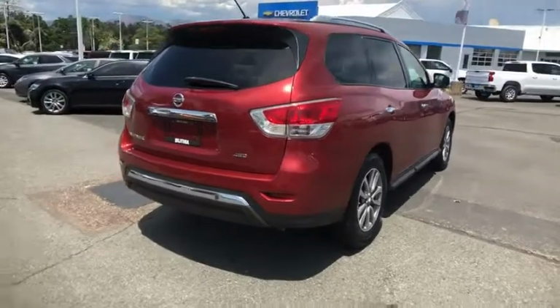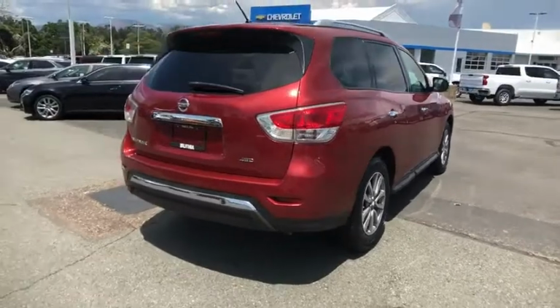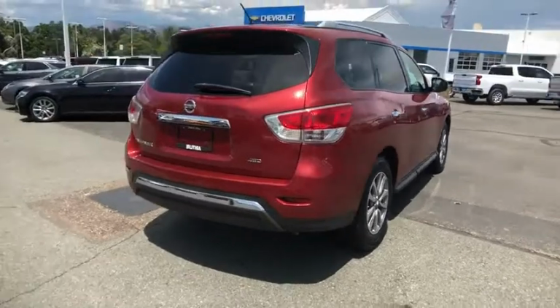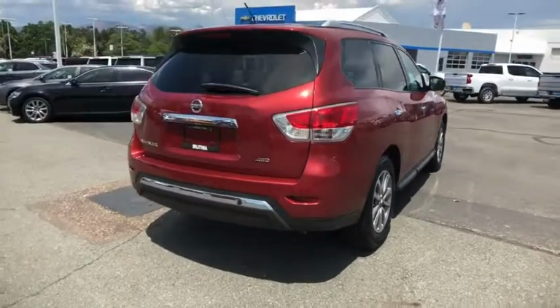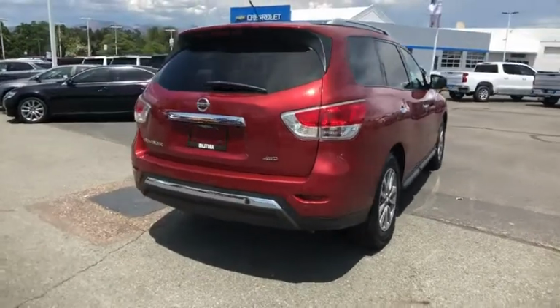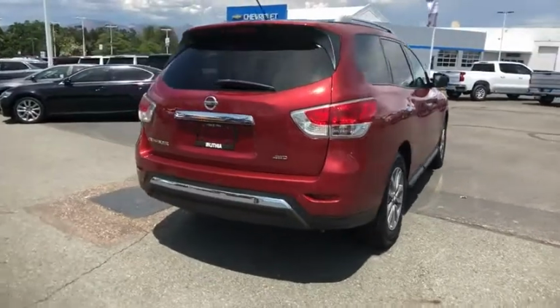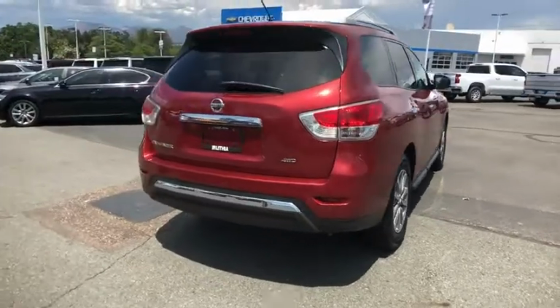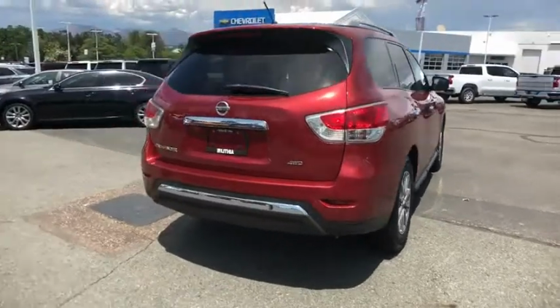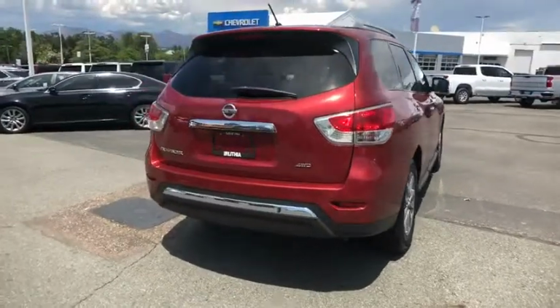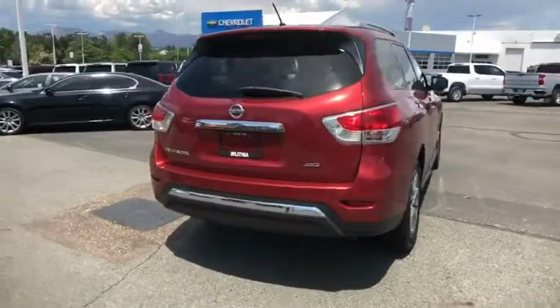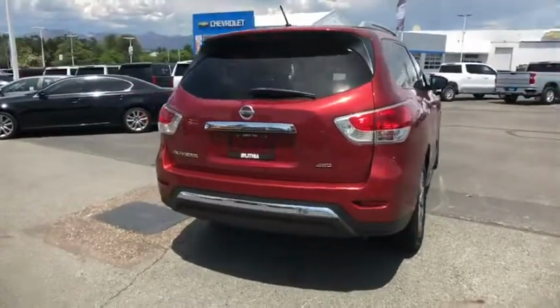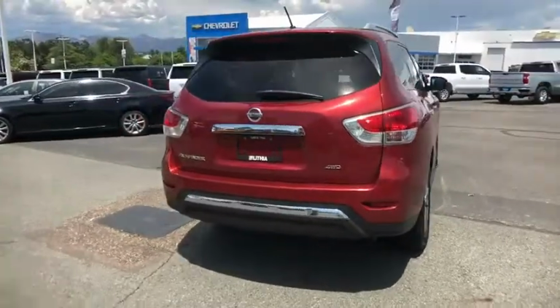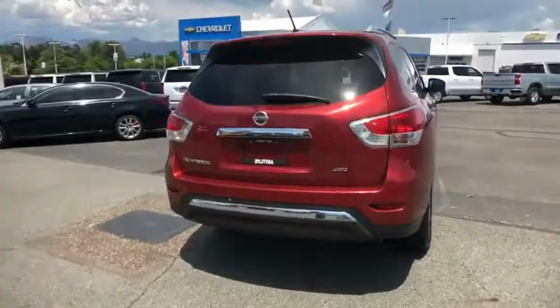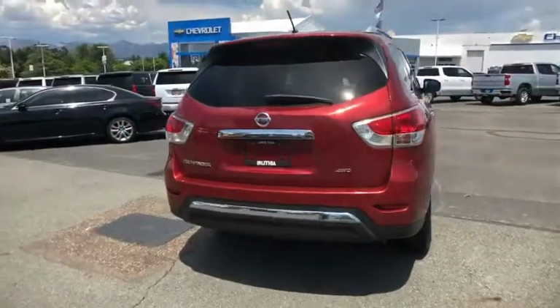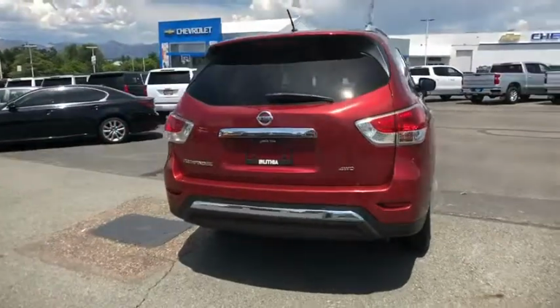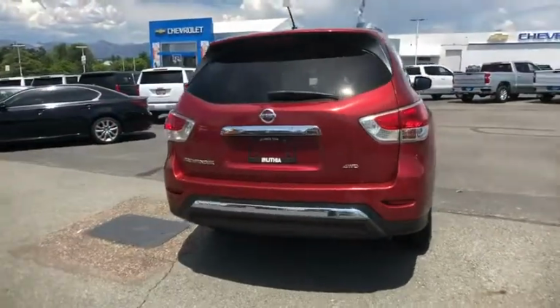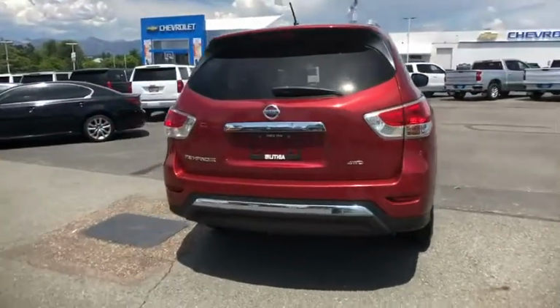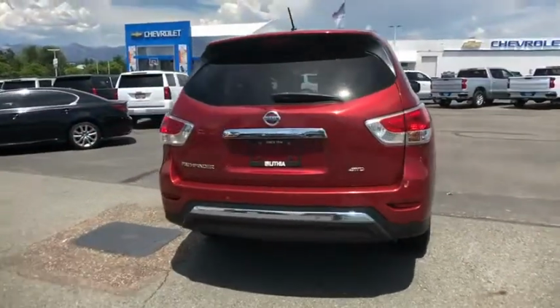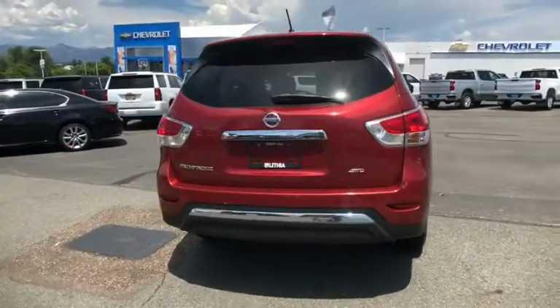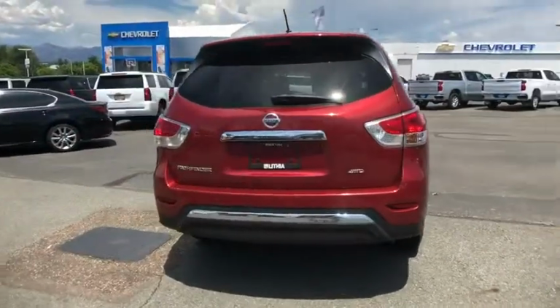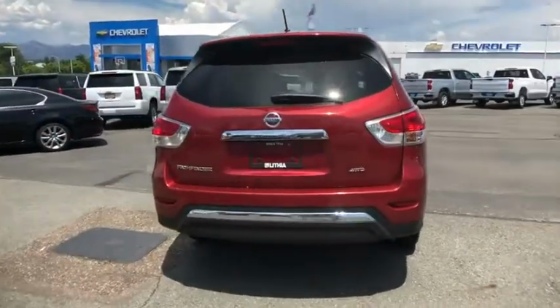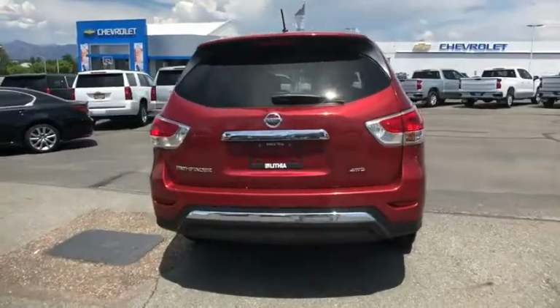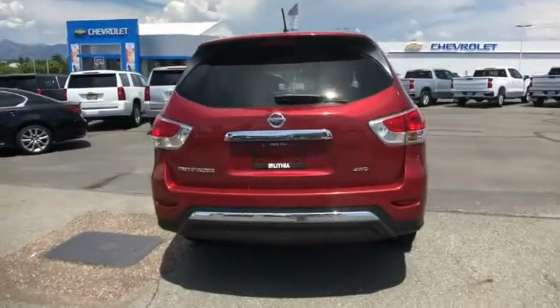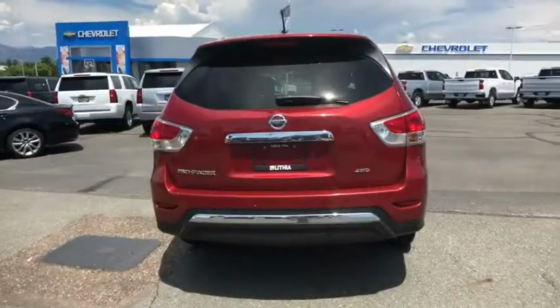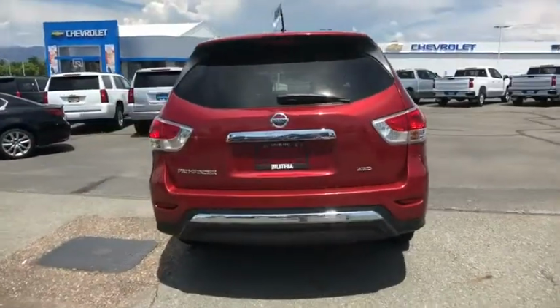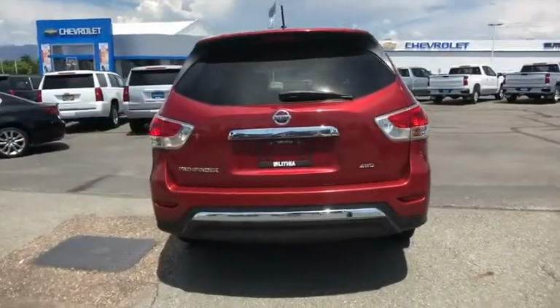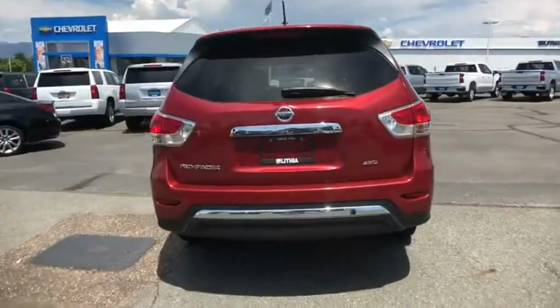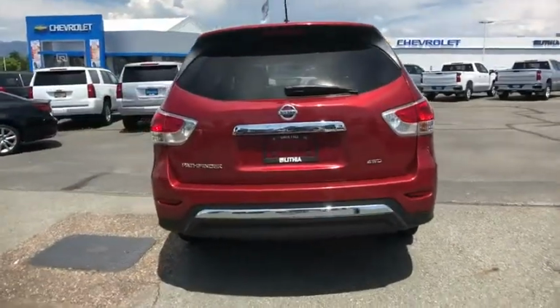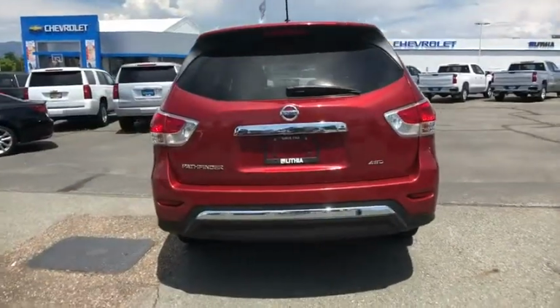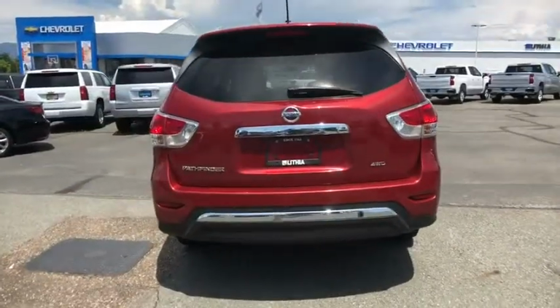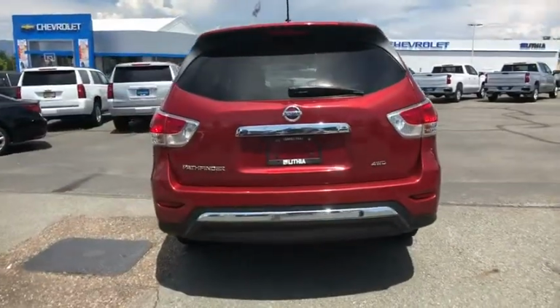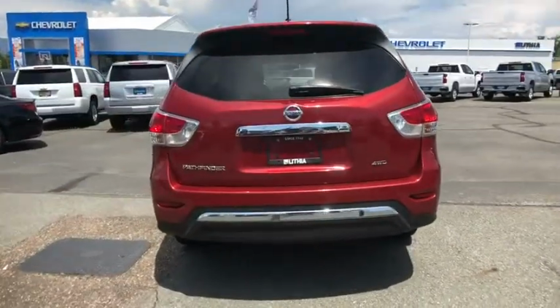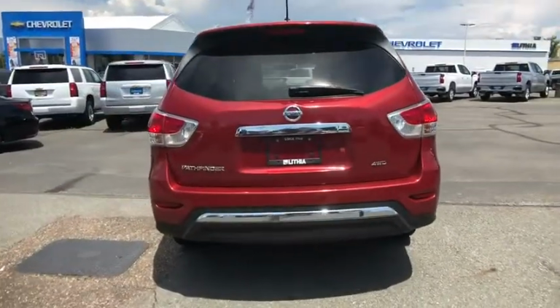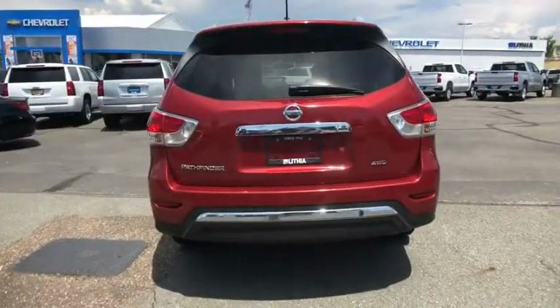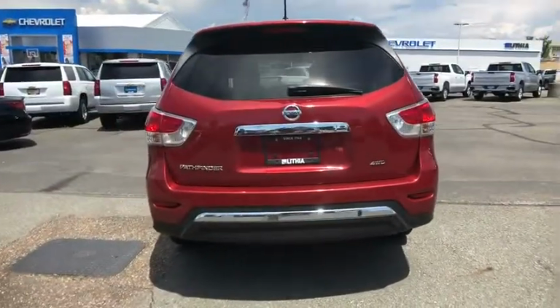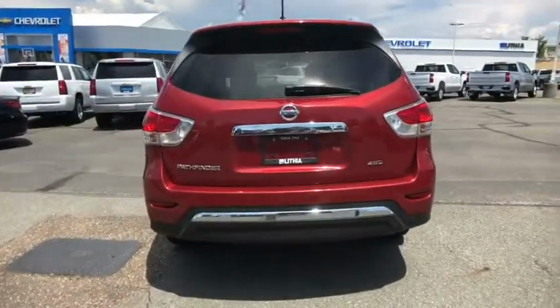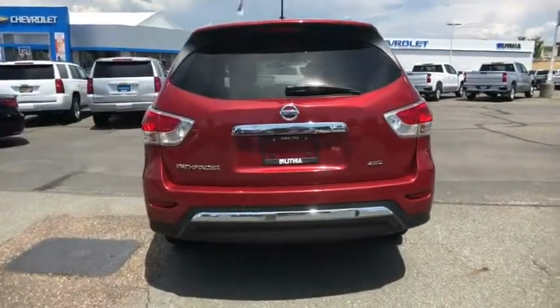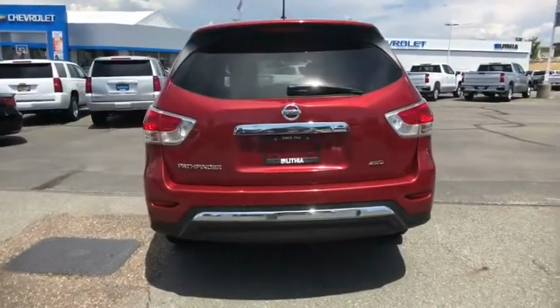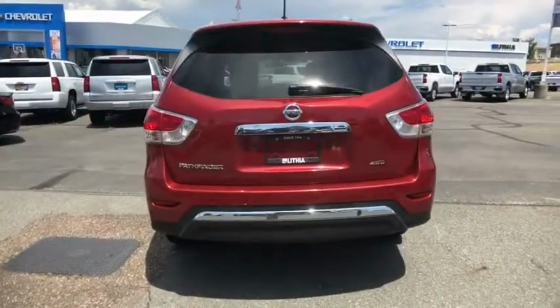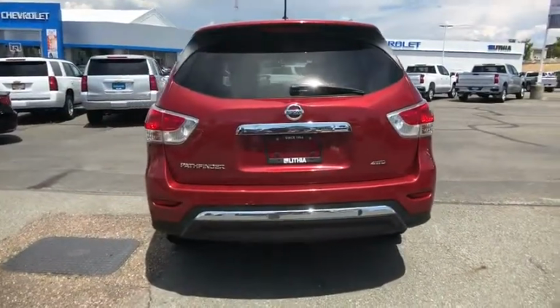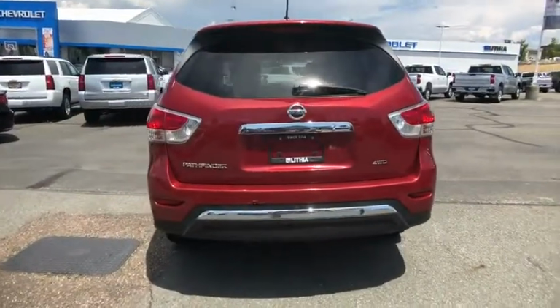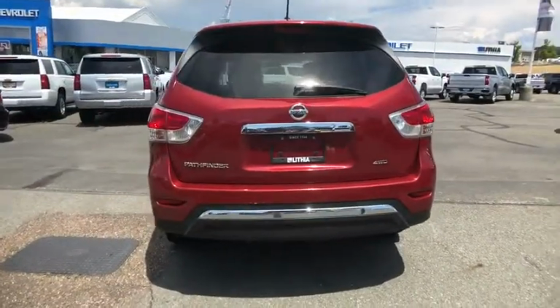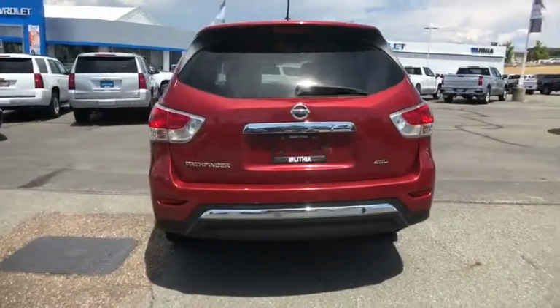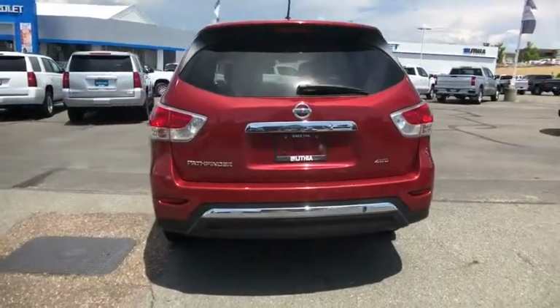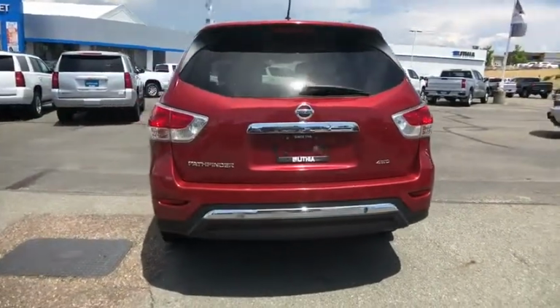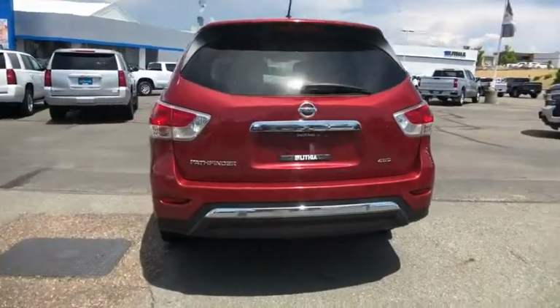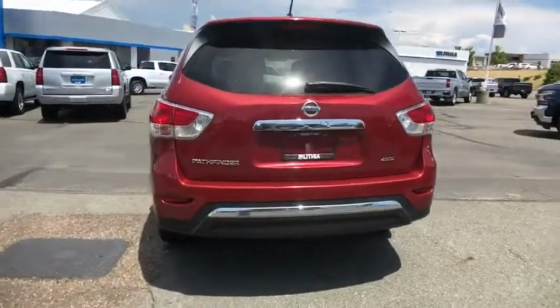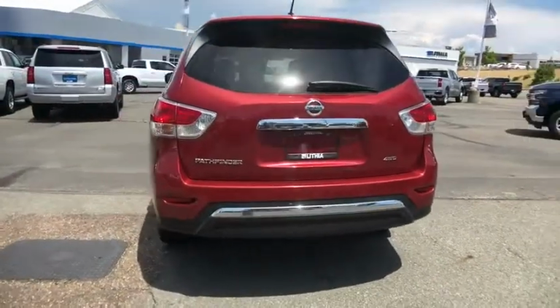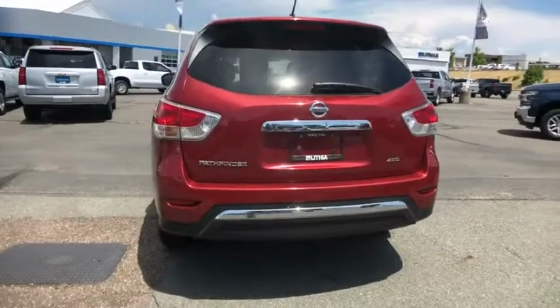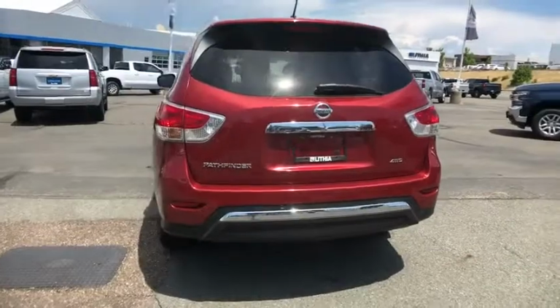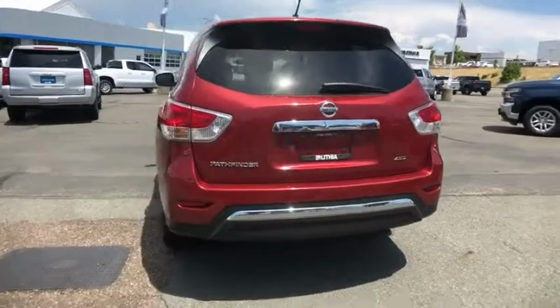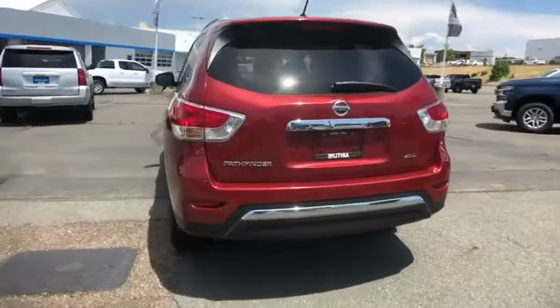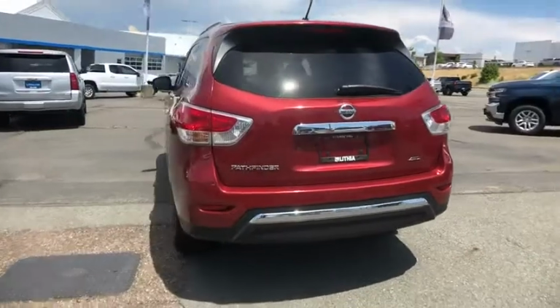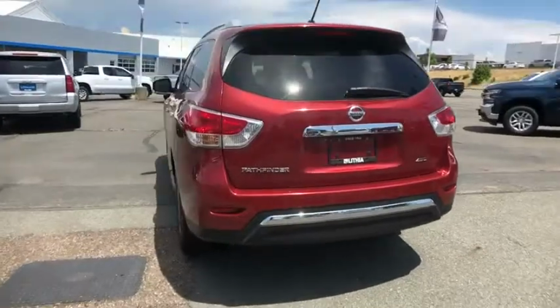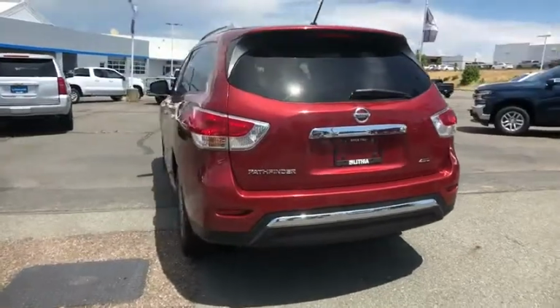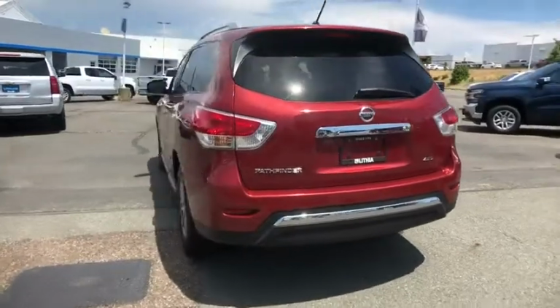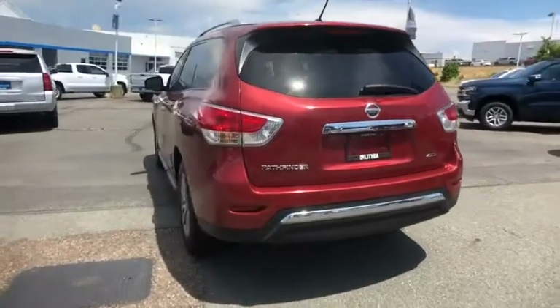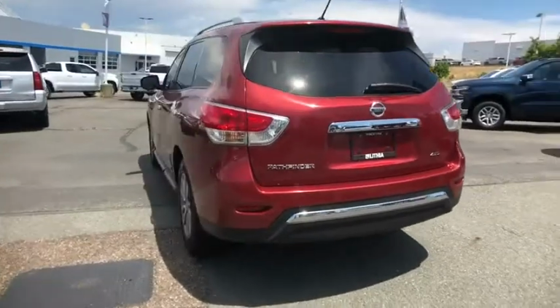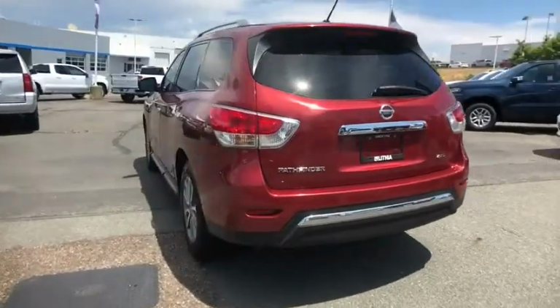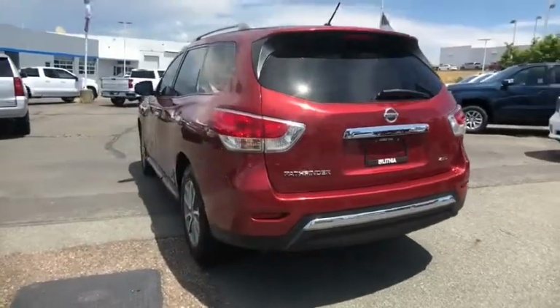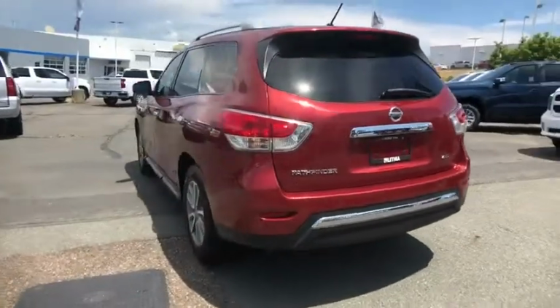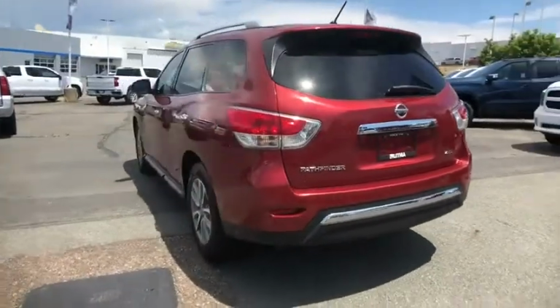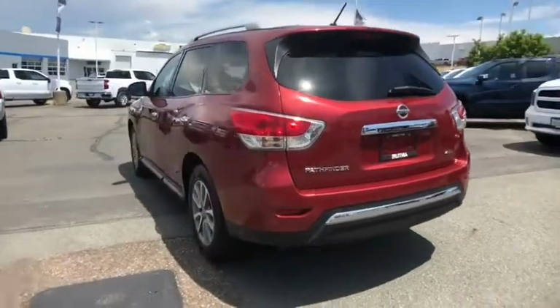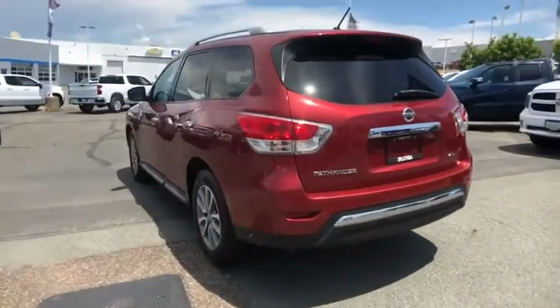This vehicle has less than 40,000 miles. Here are some of this vehicle's great options: CD changer,